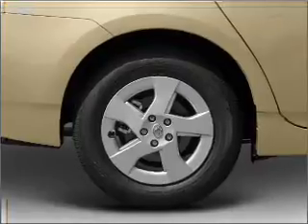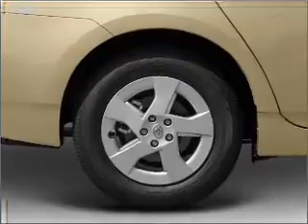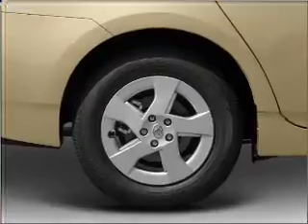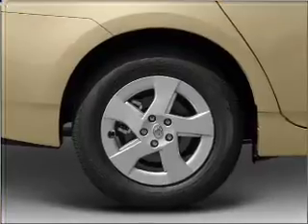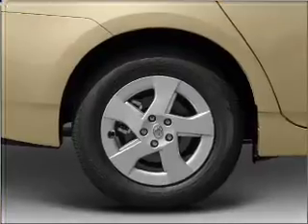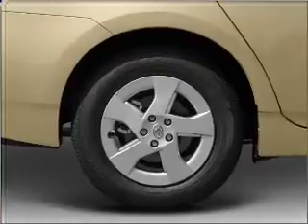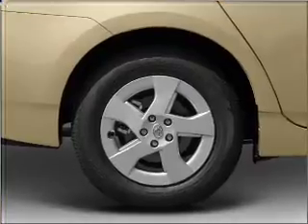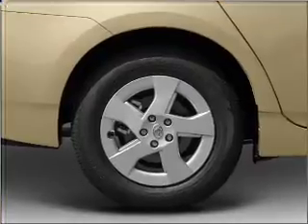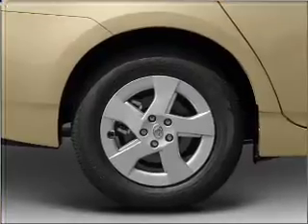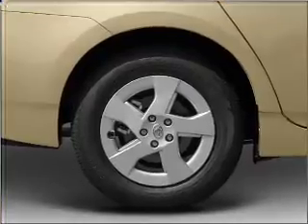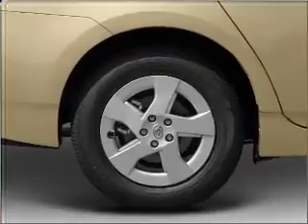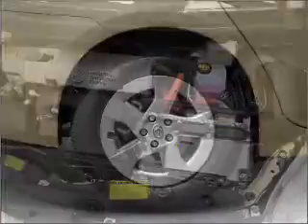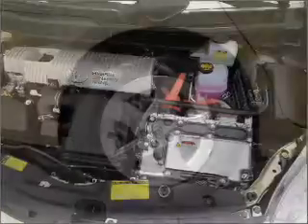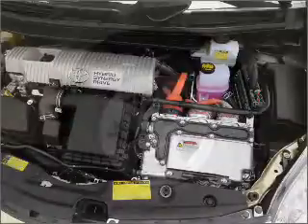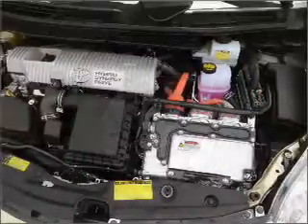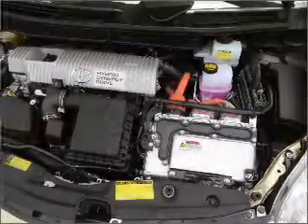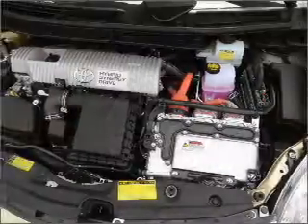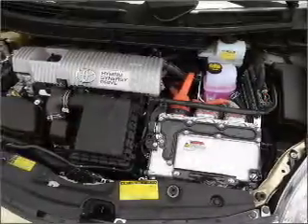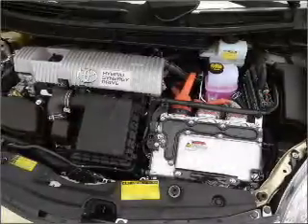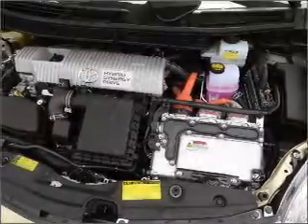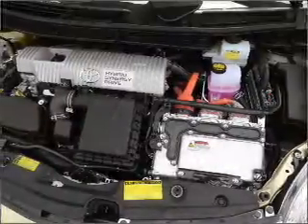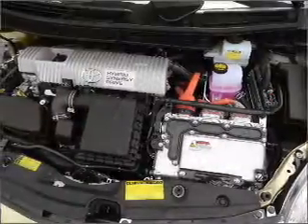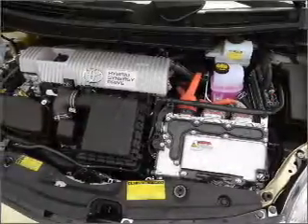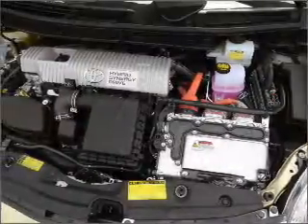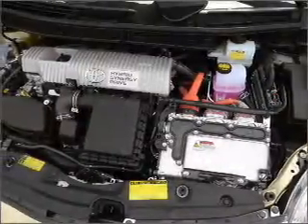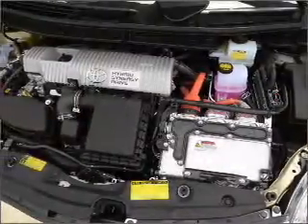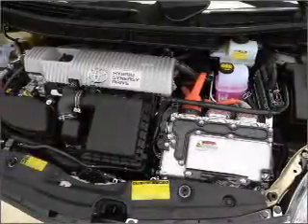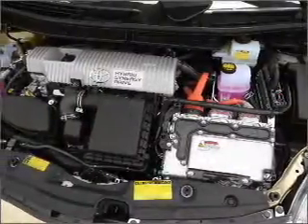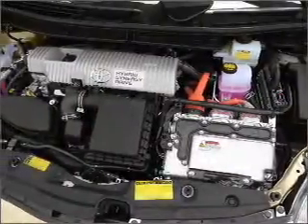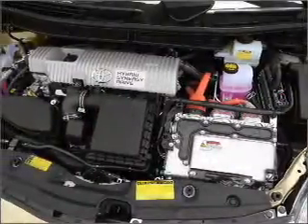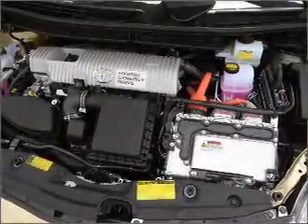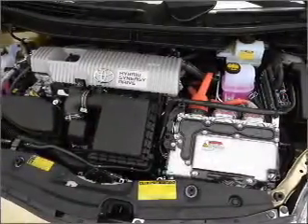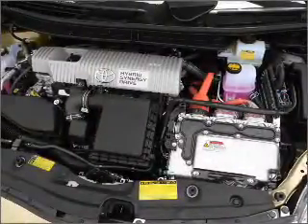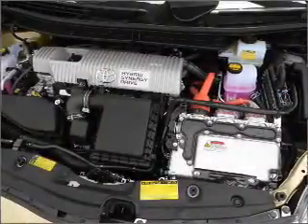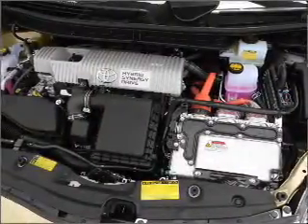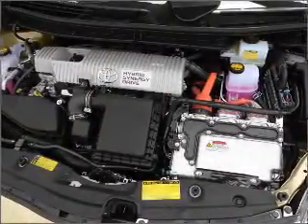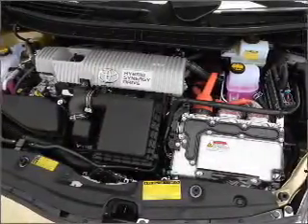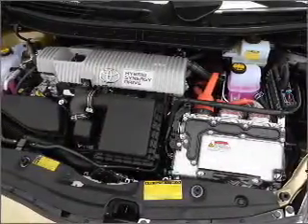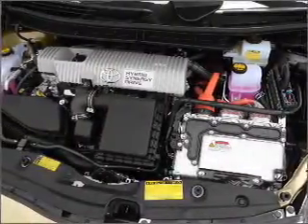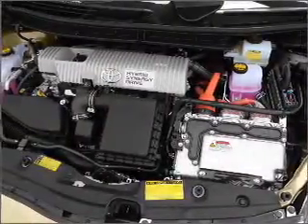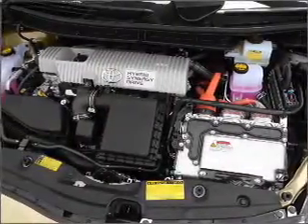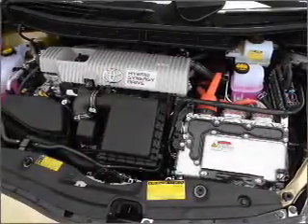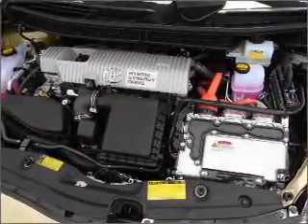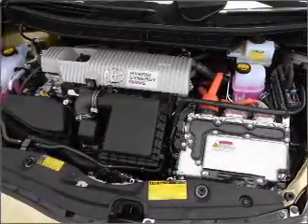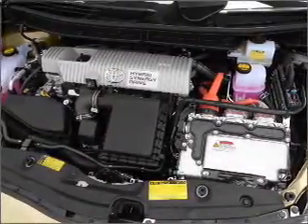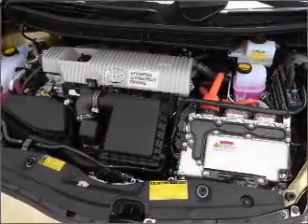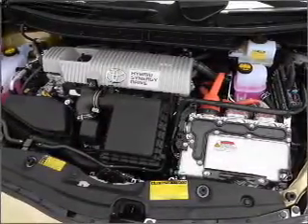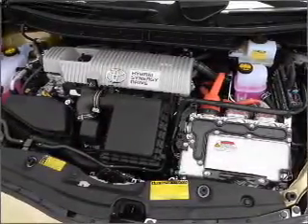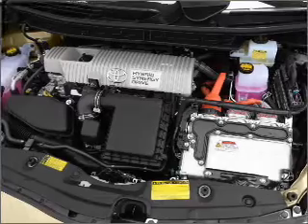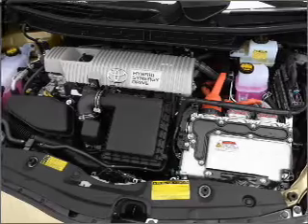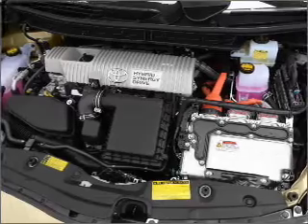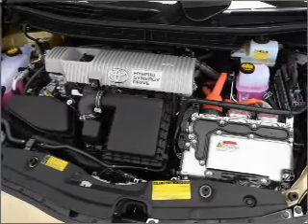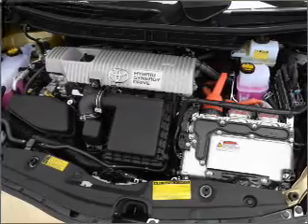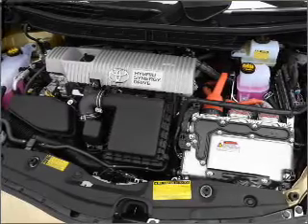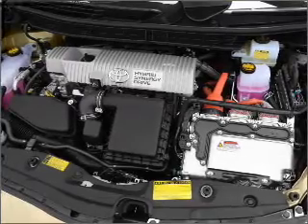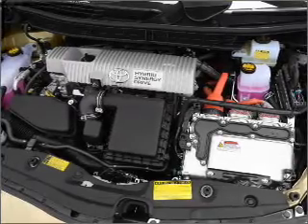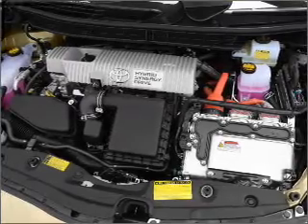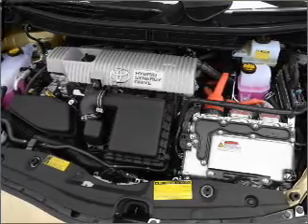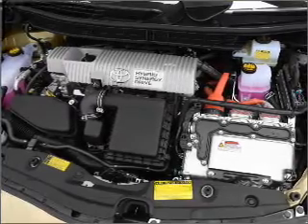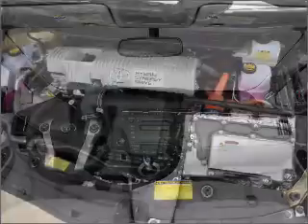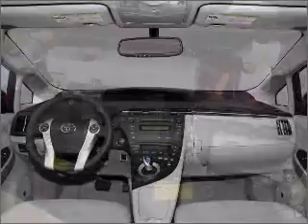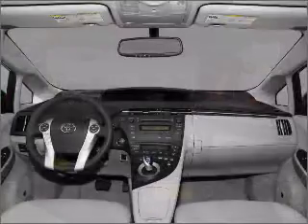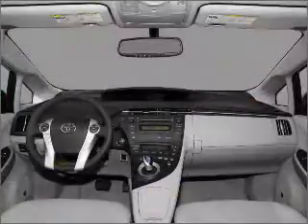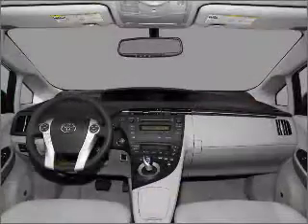power door locks, power windows, power steering, power mirrors, and AM FM stereo with an MP3 player.